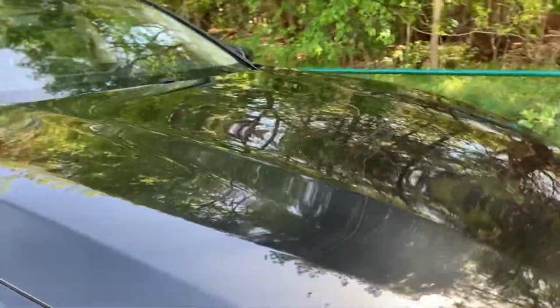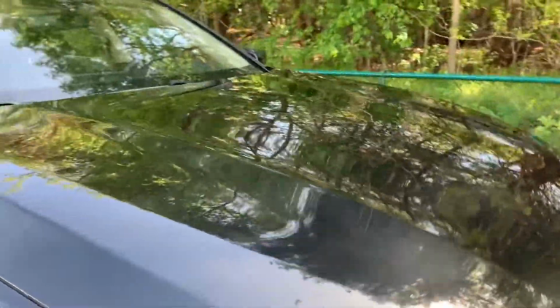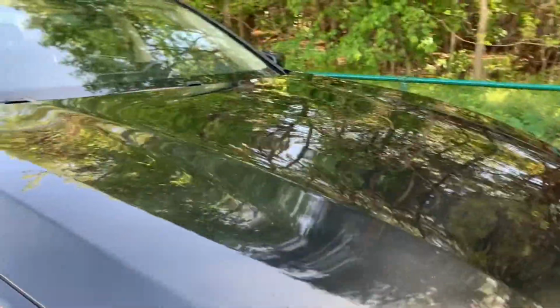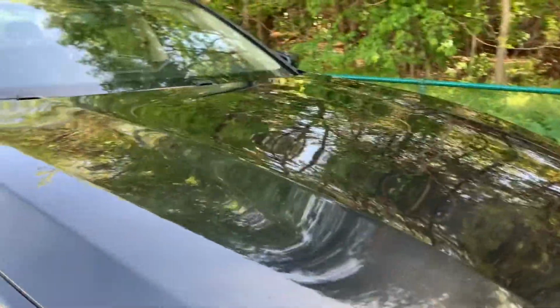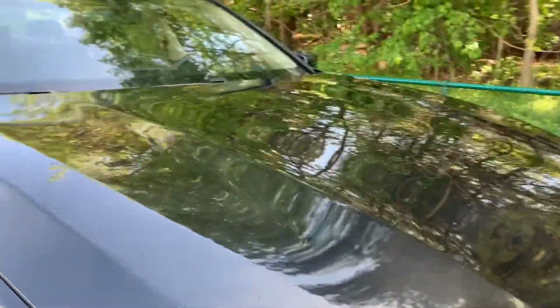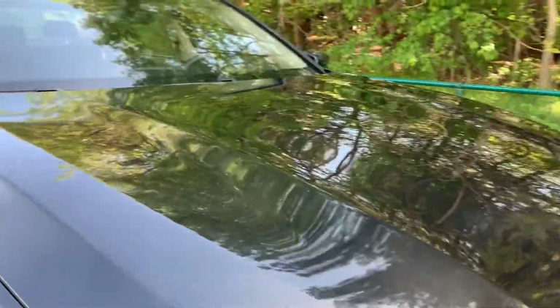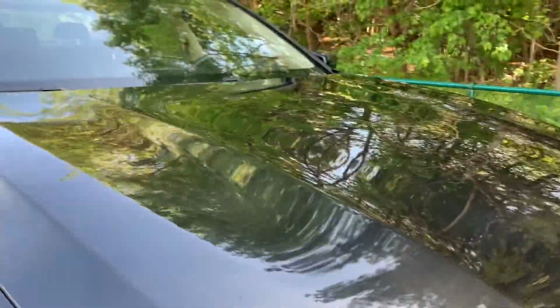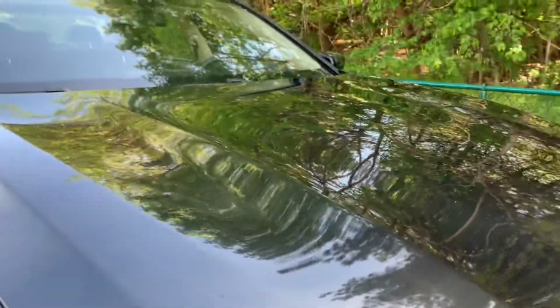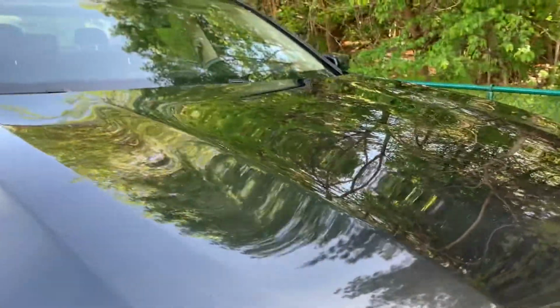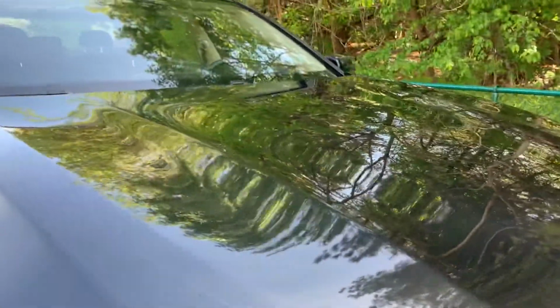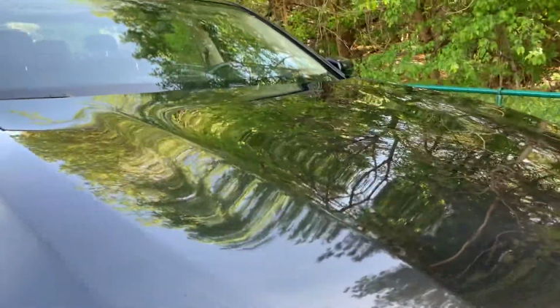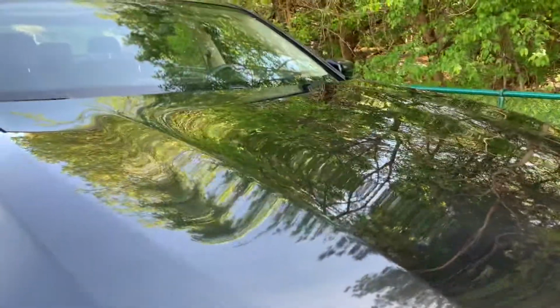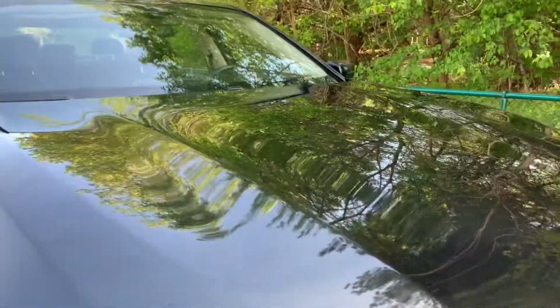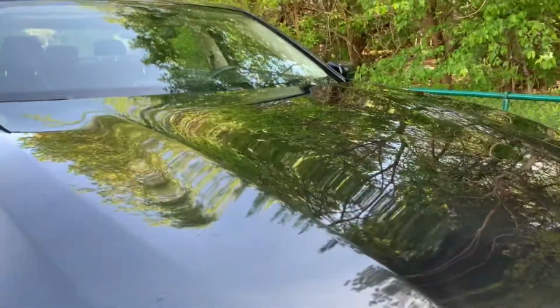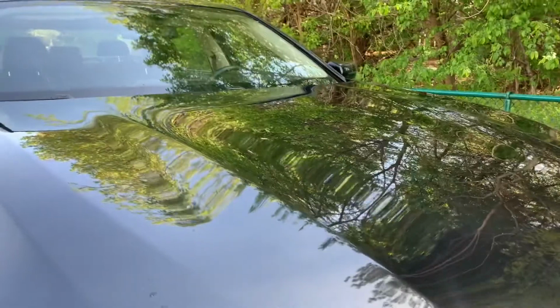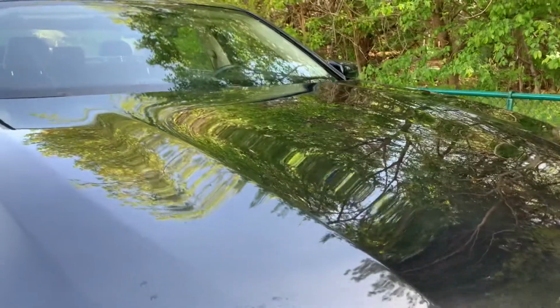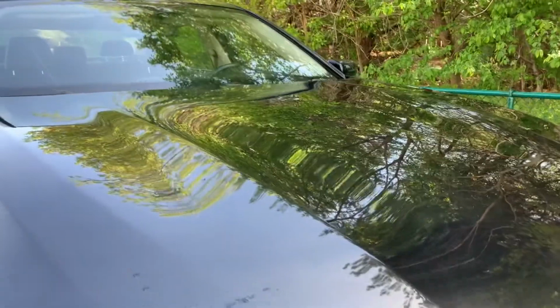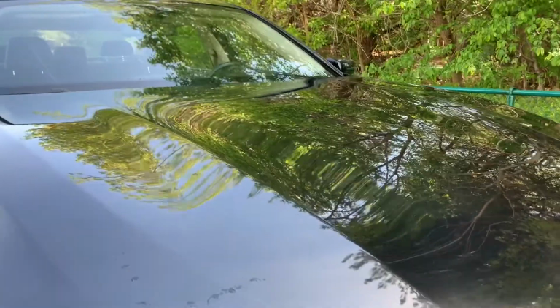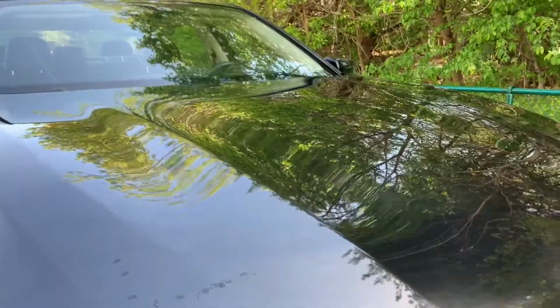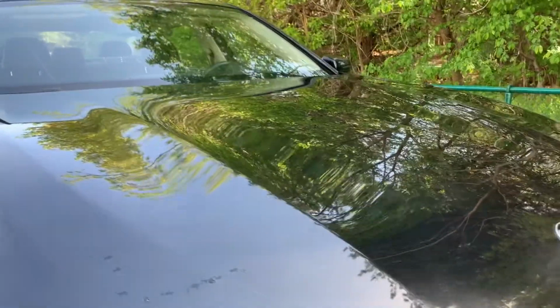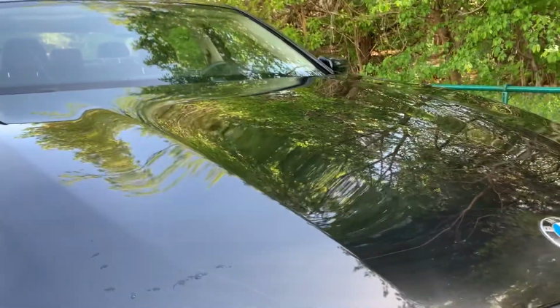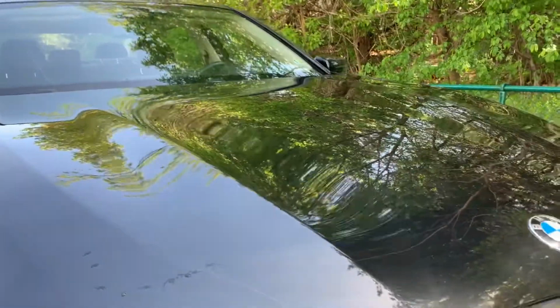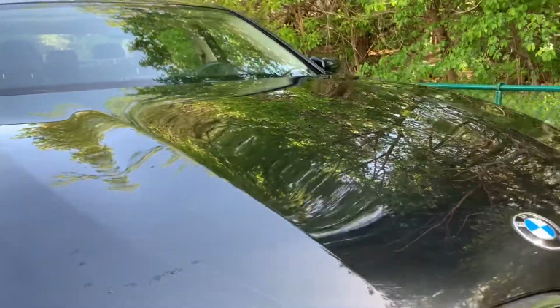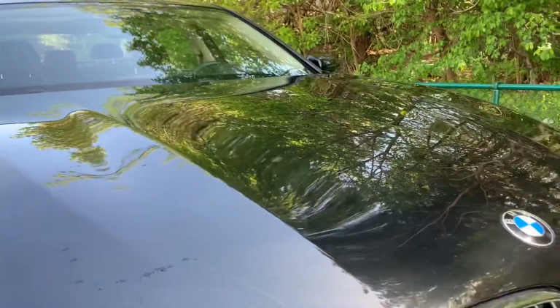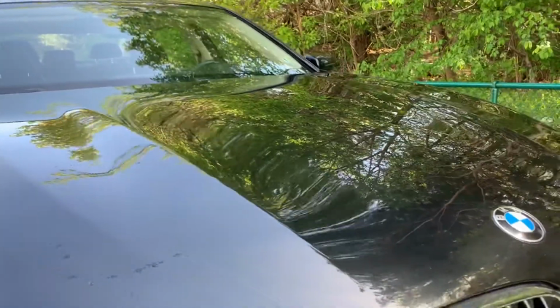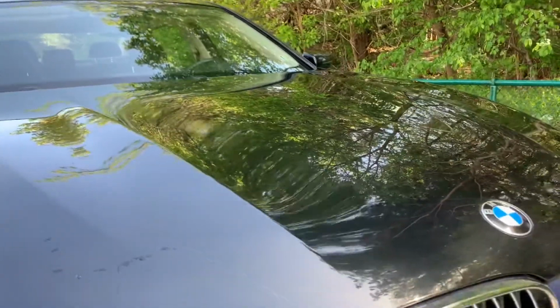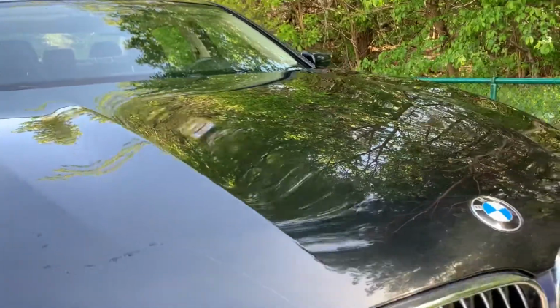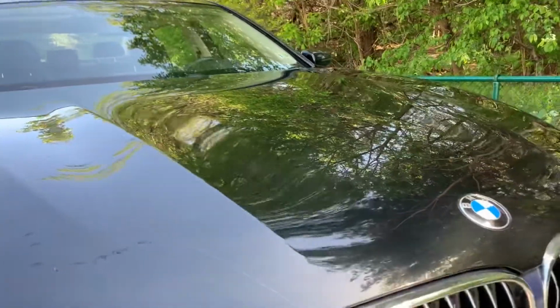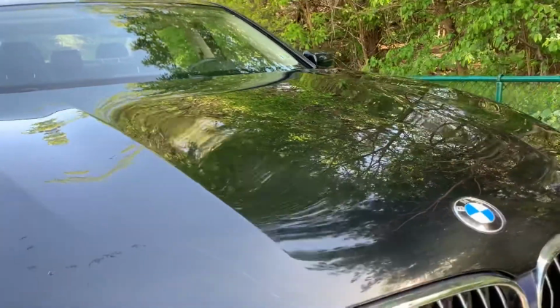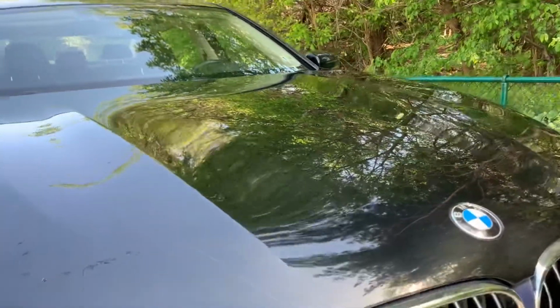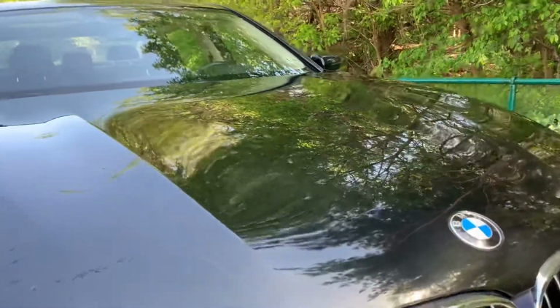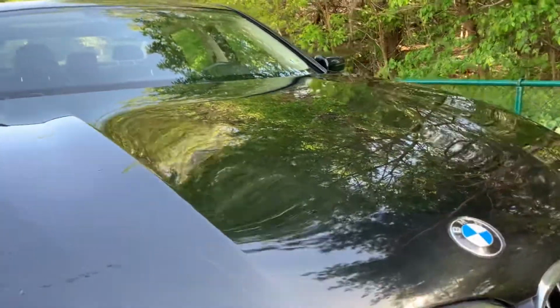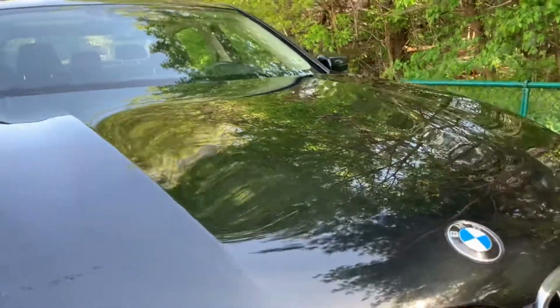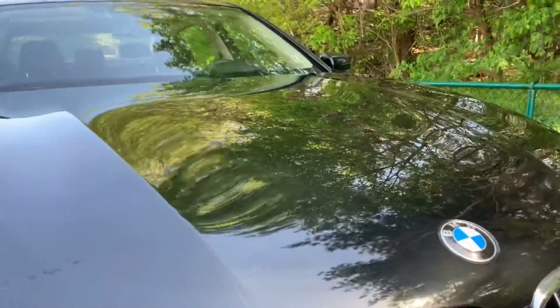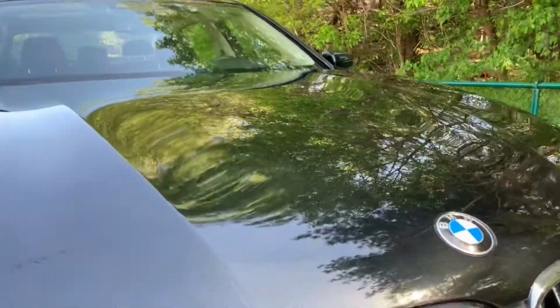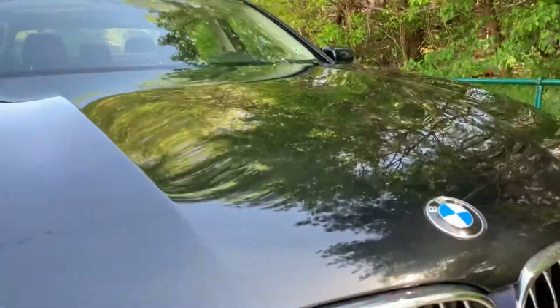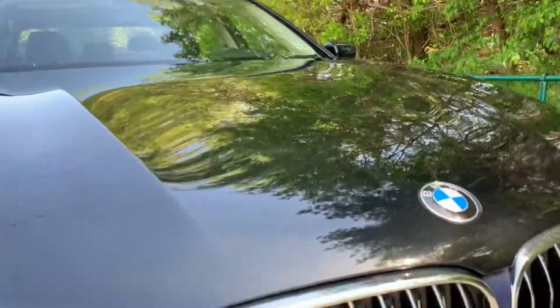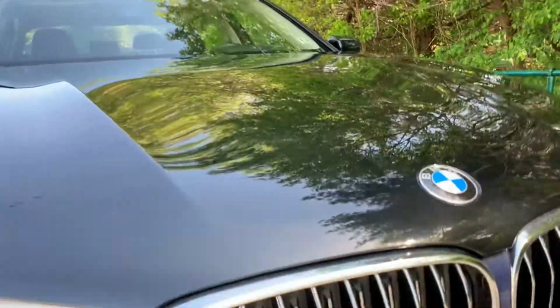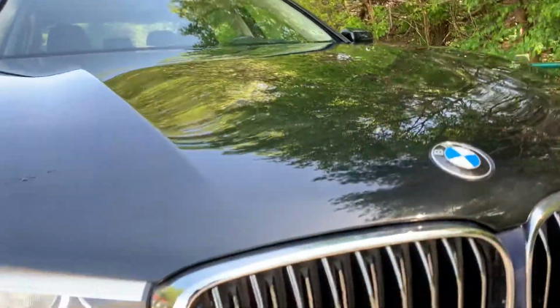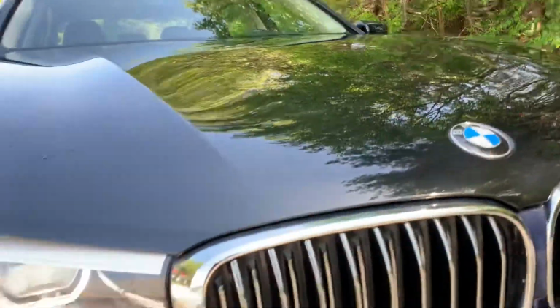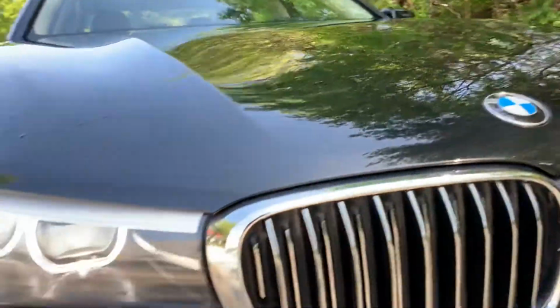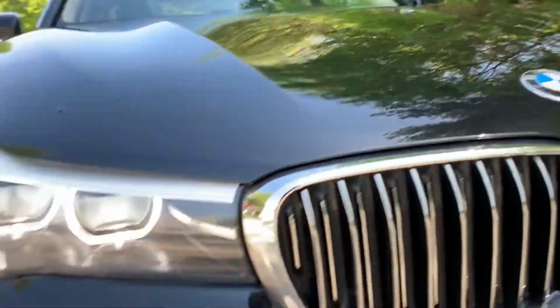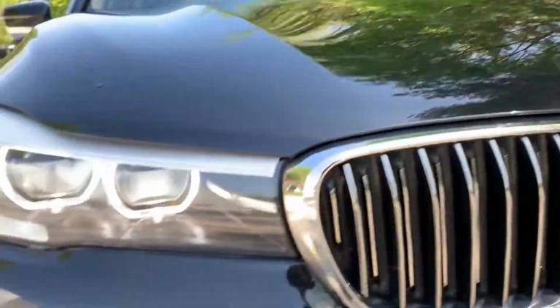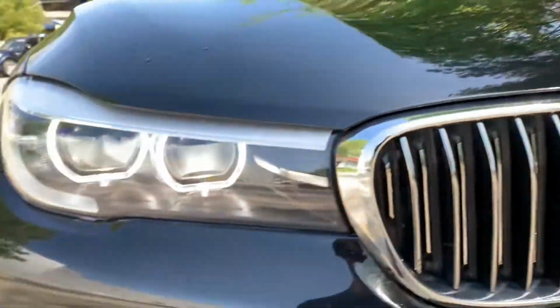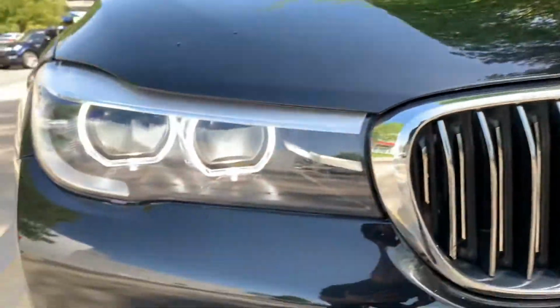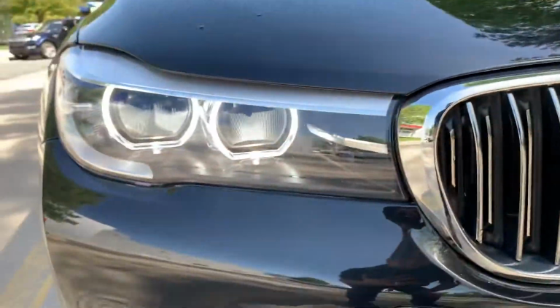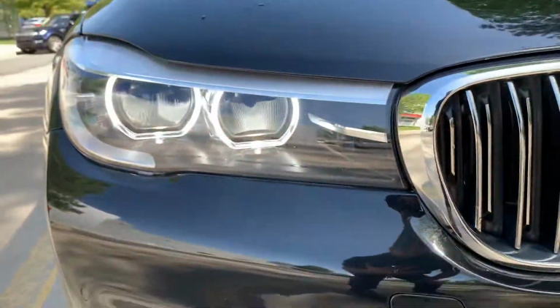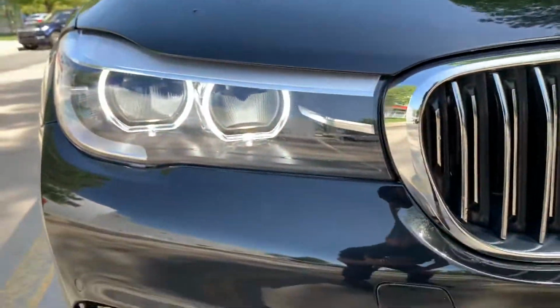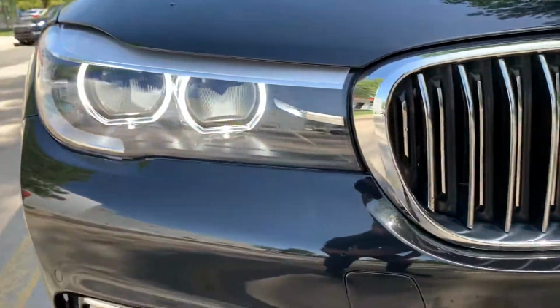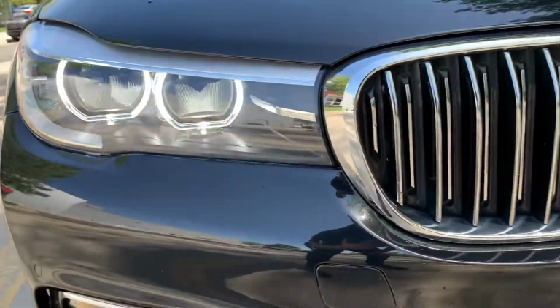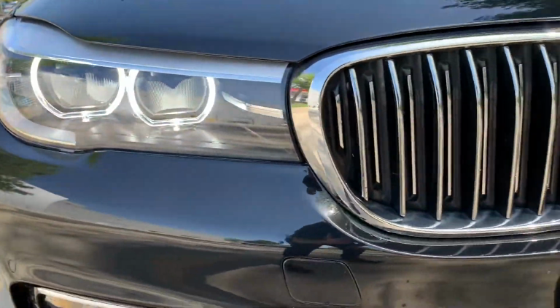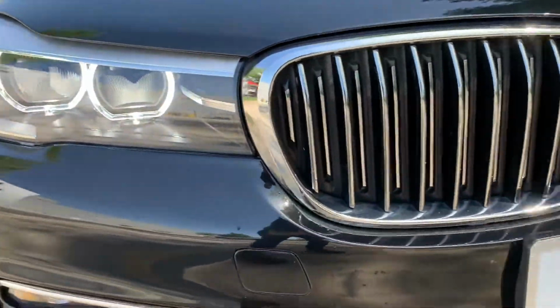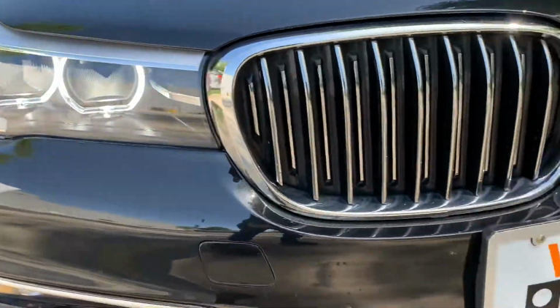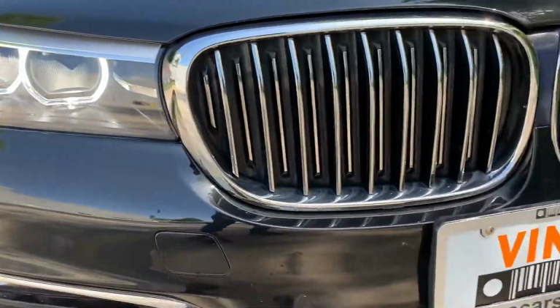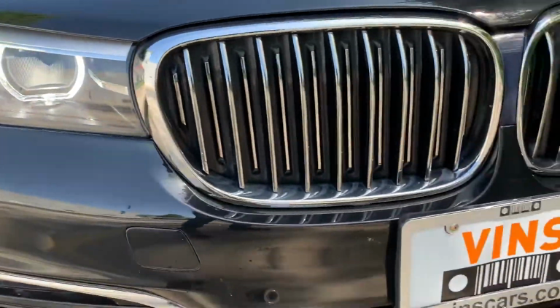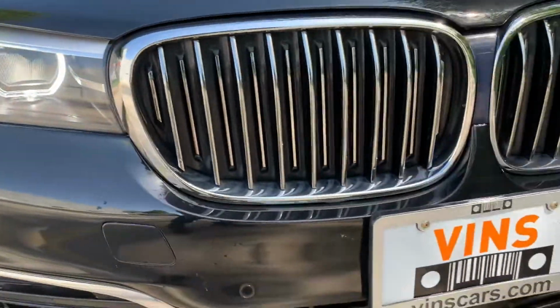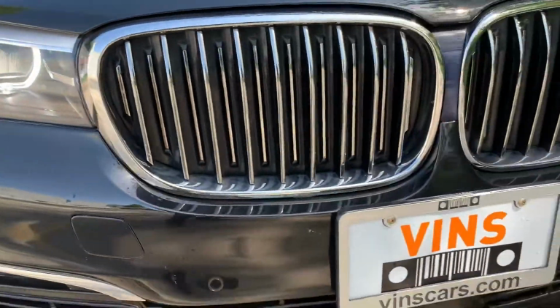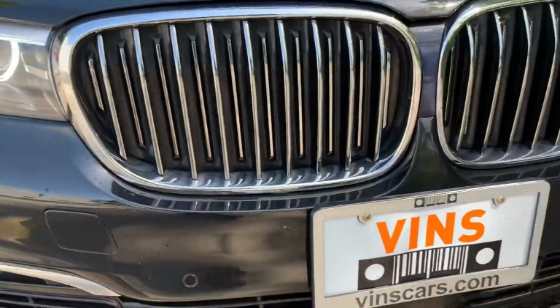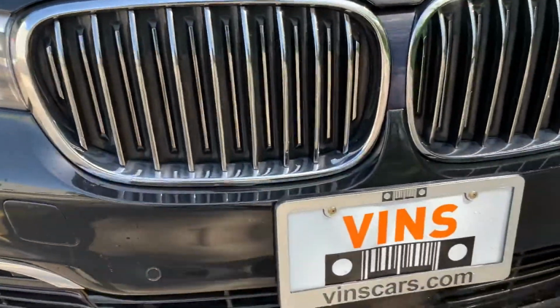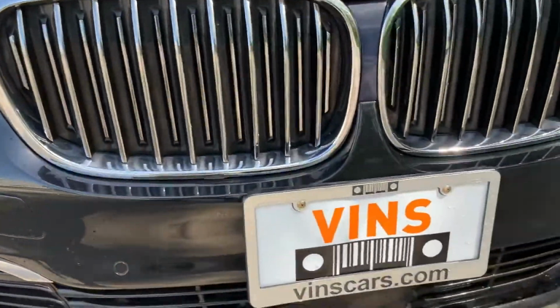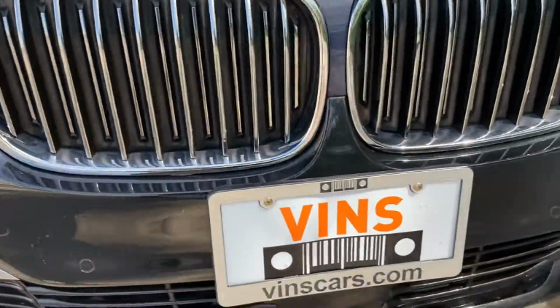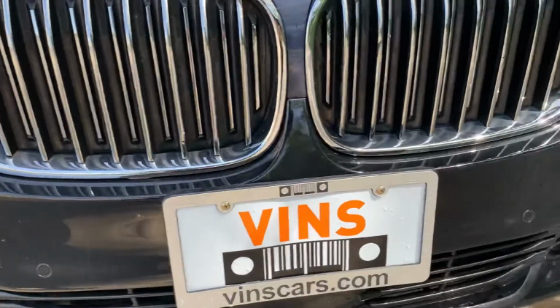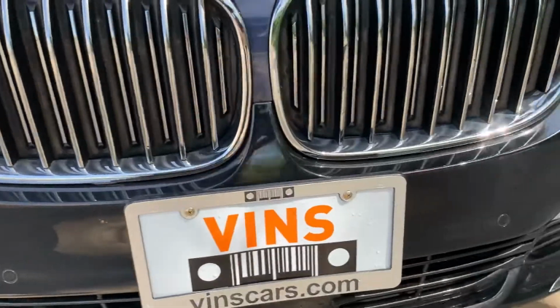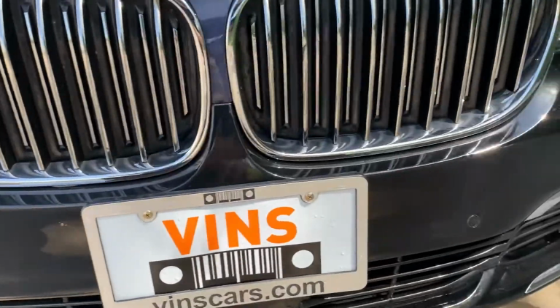Usually you'll see something on the hood from rock chips, but this vehicle is excellent.